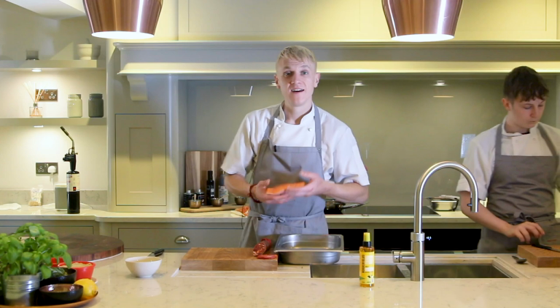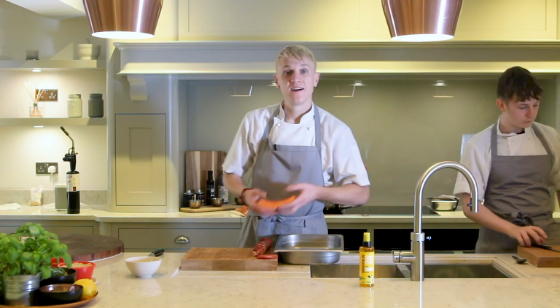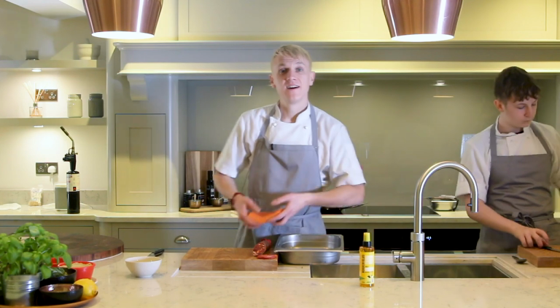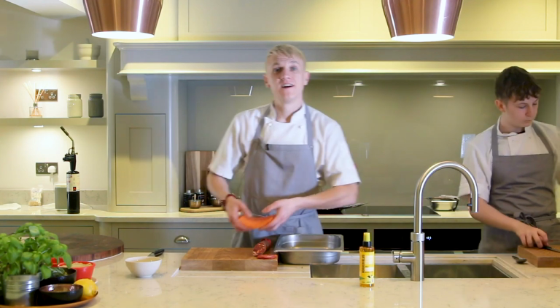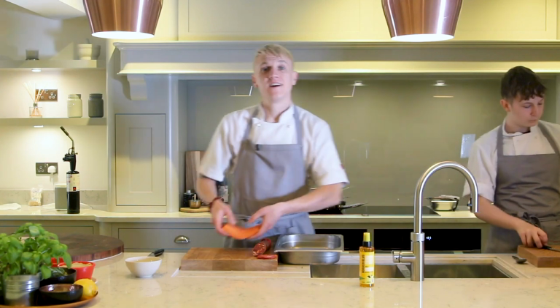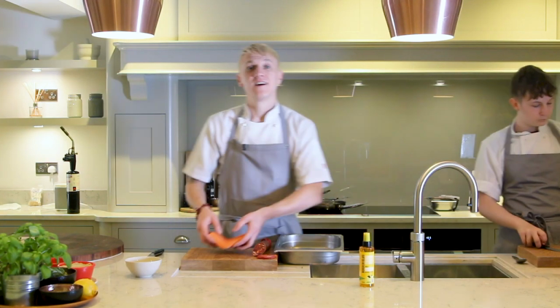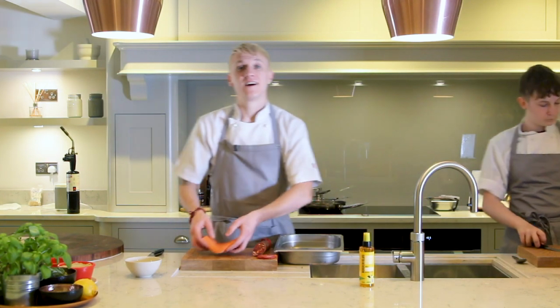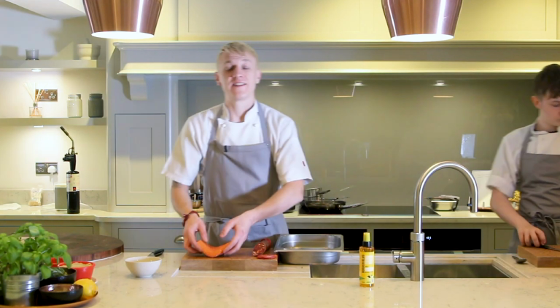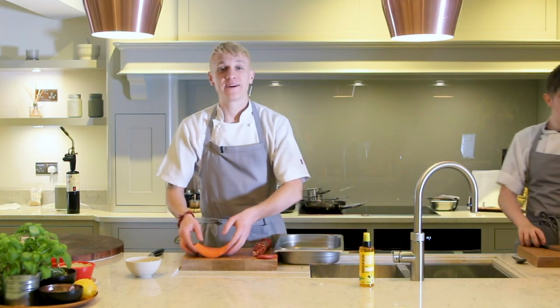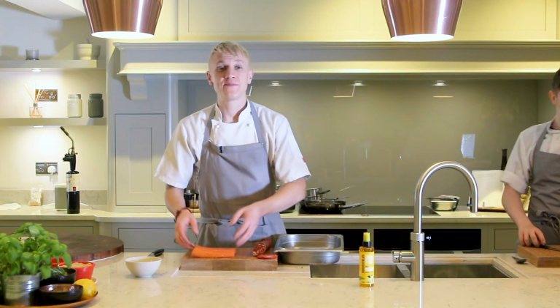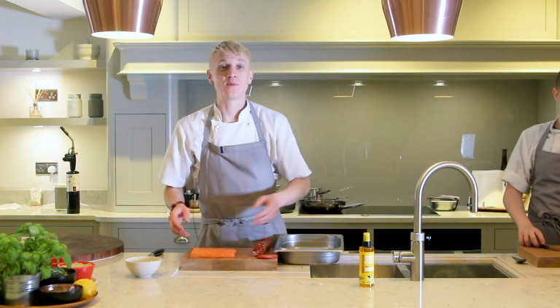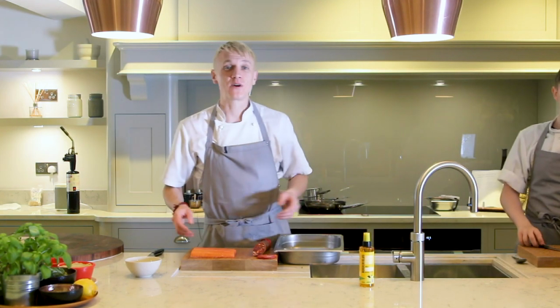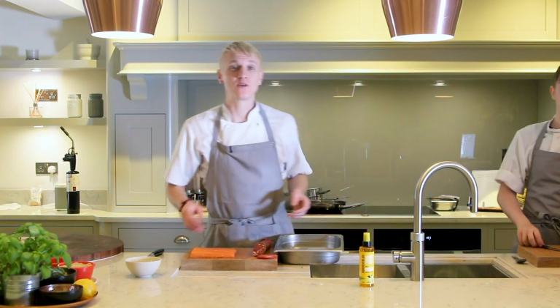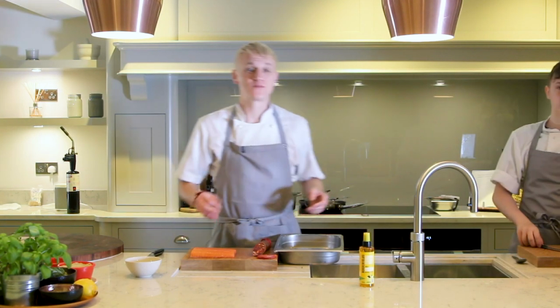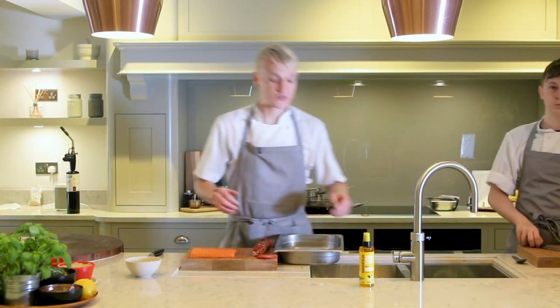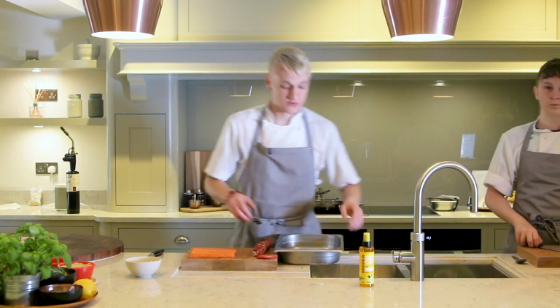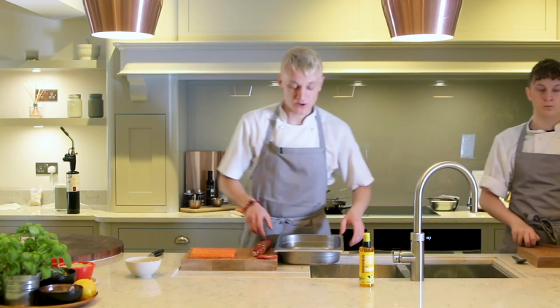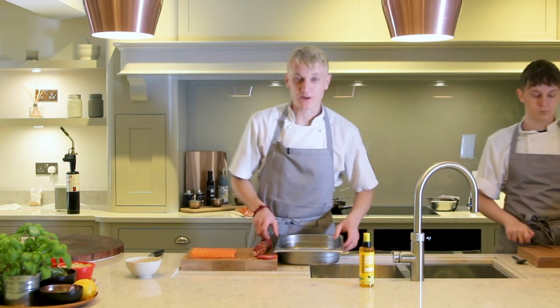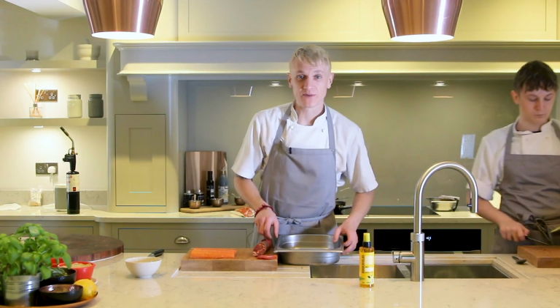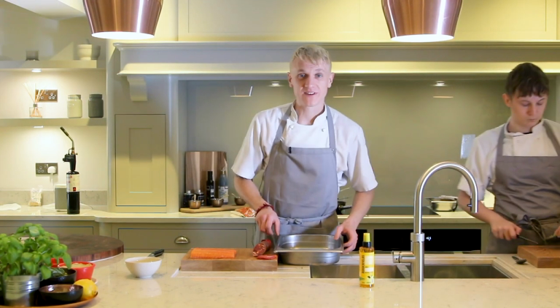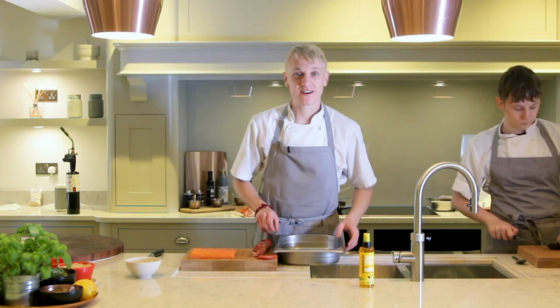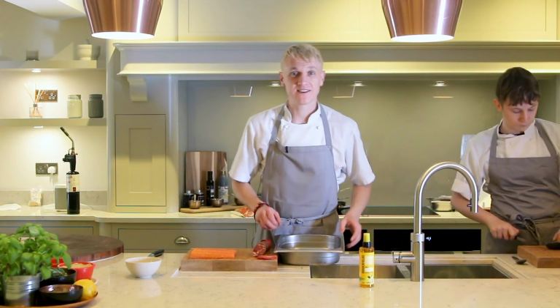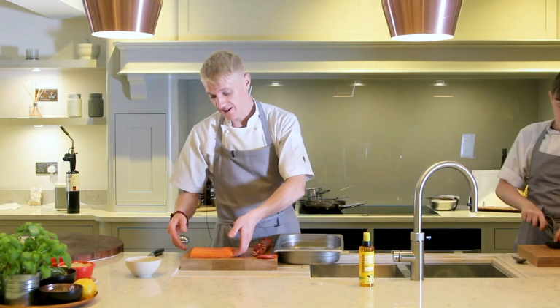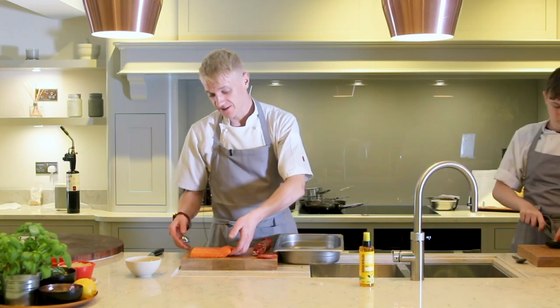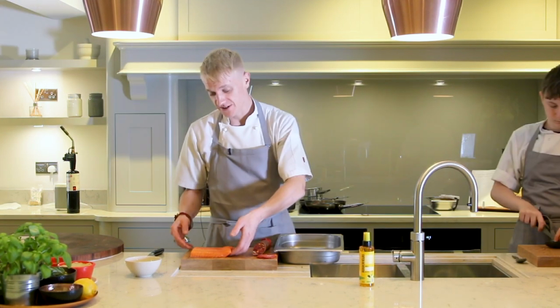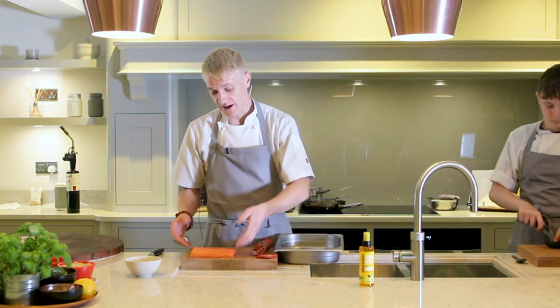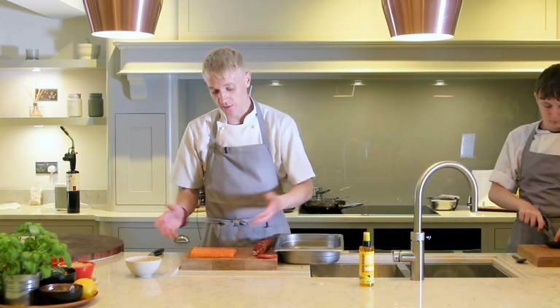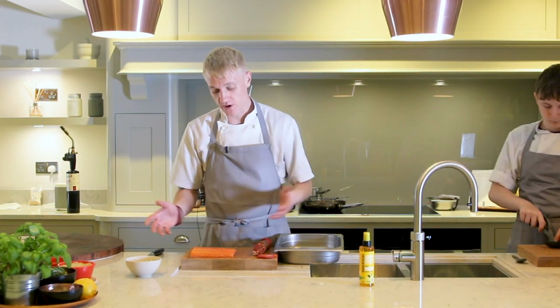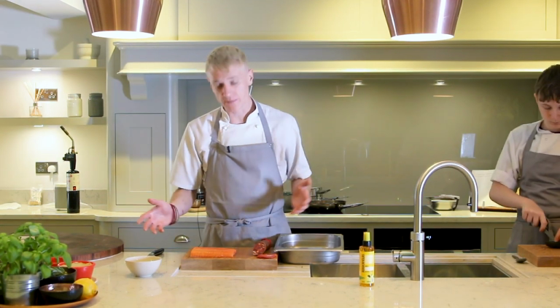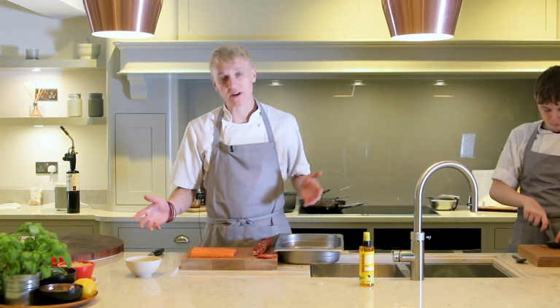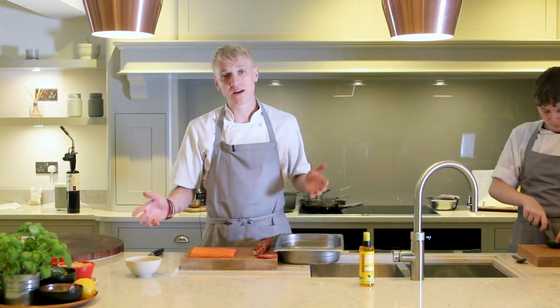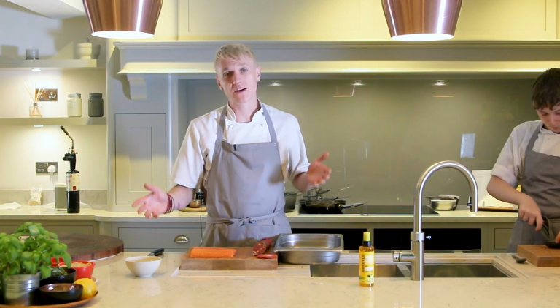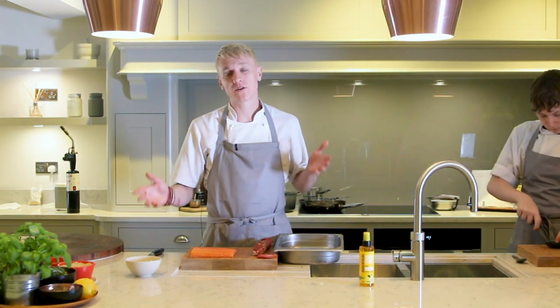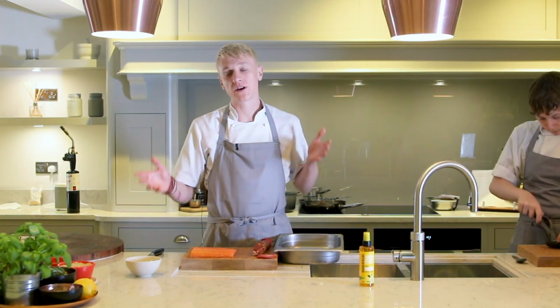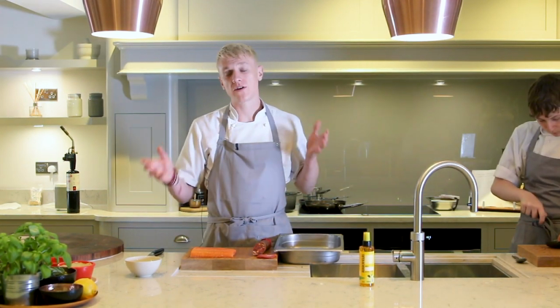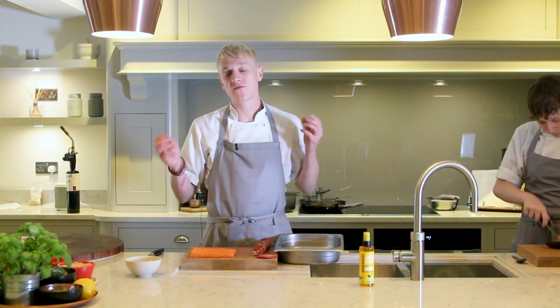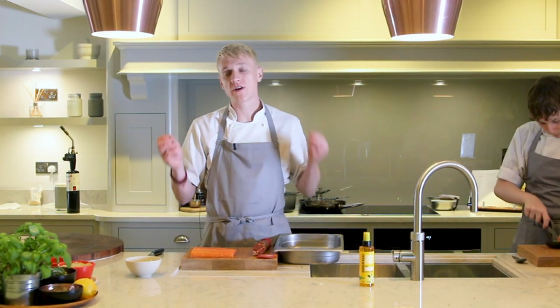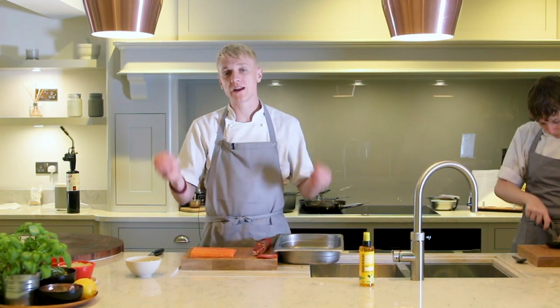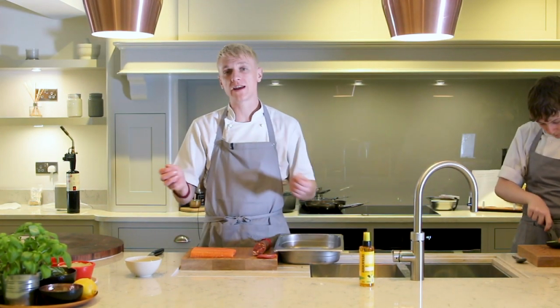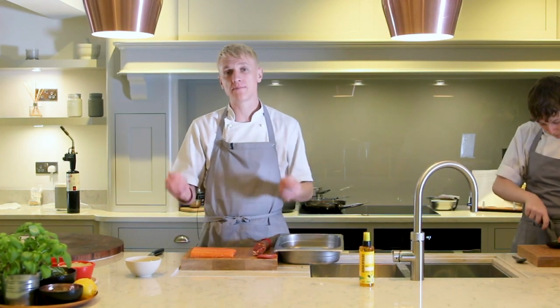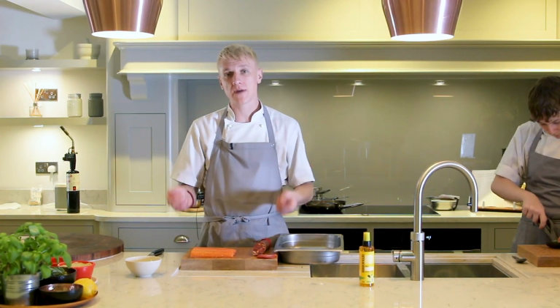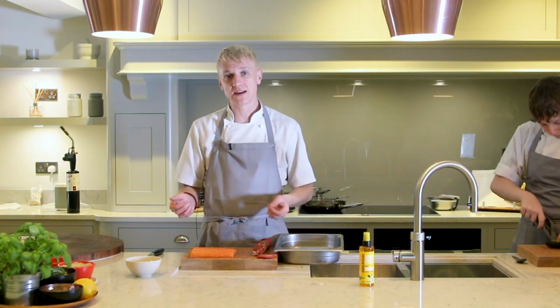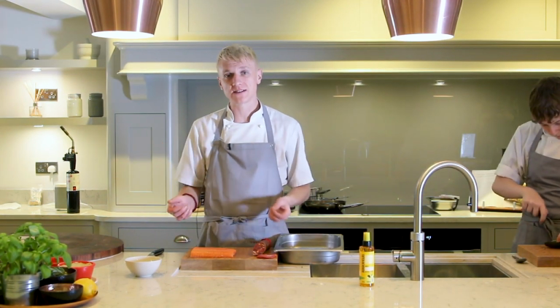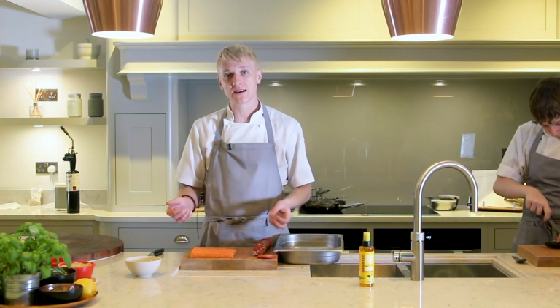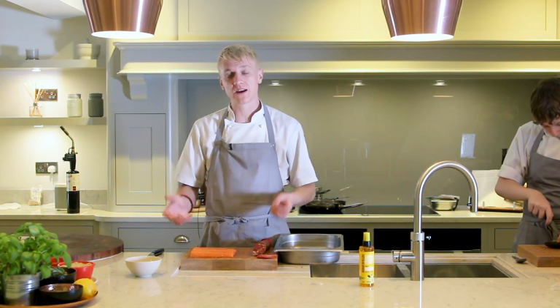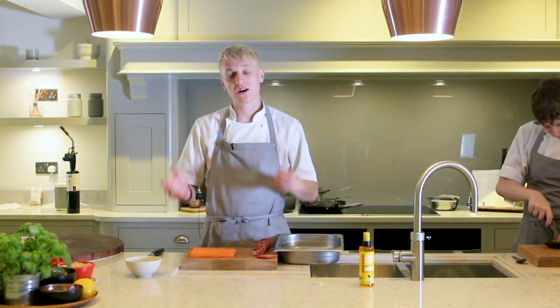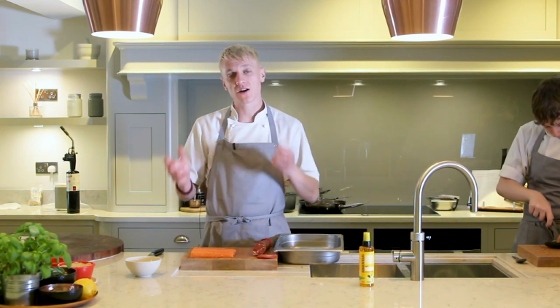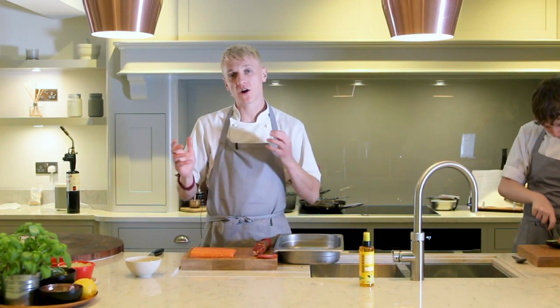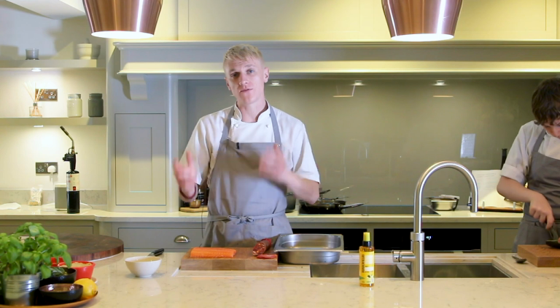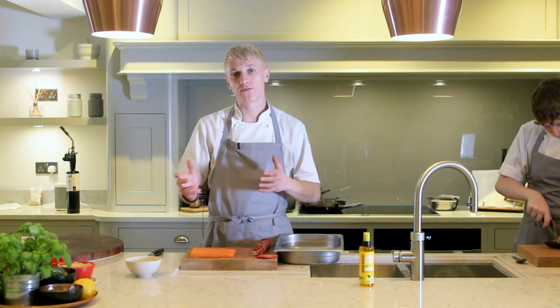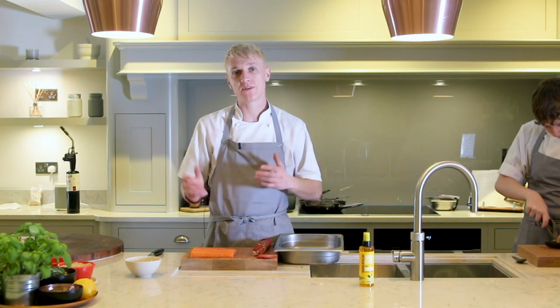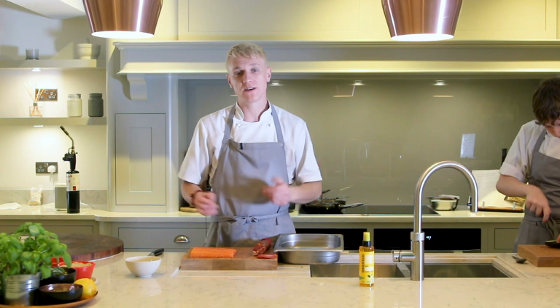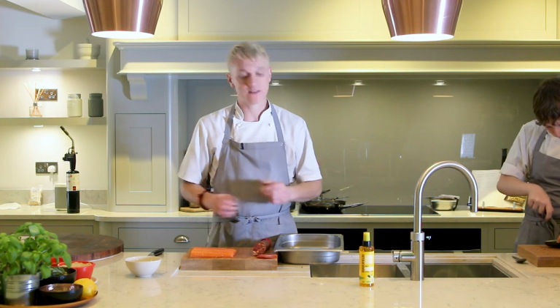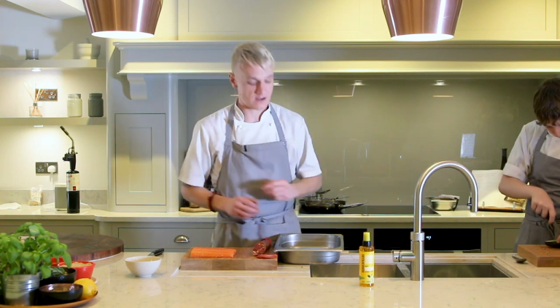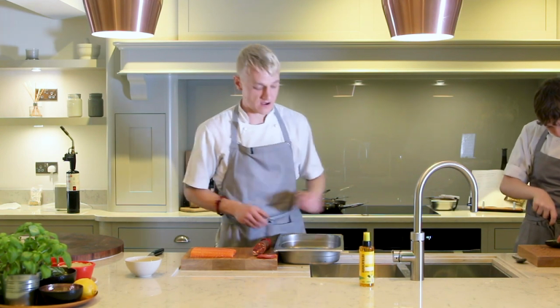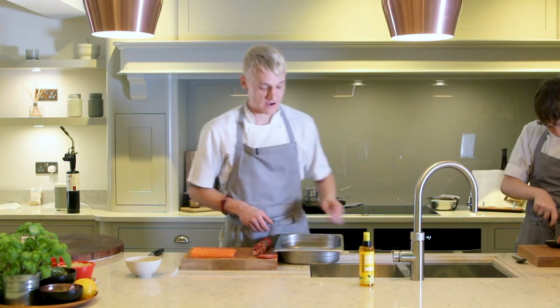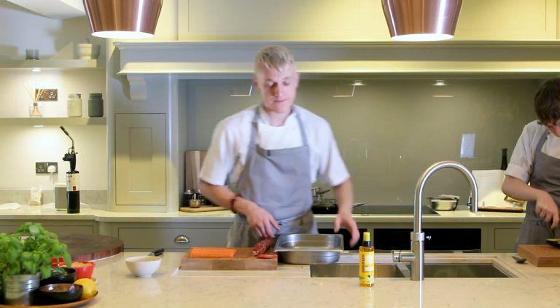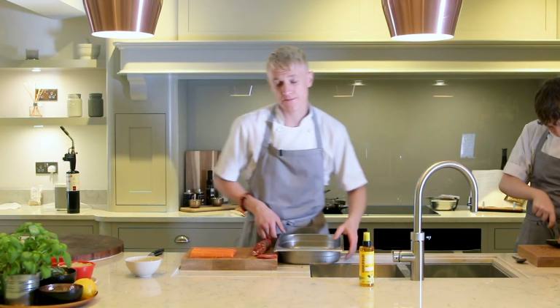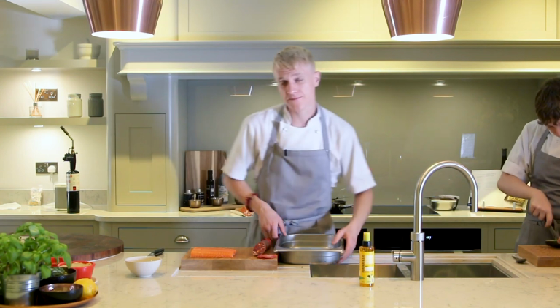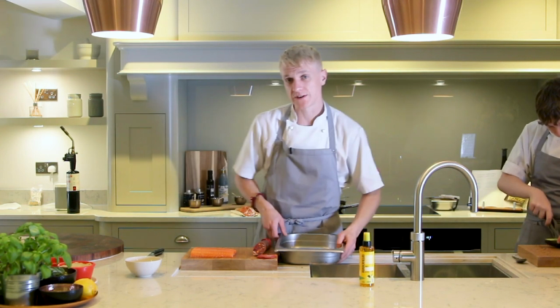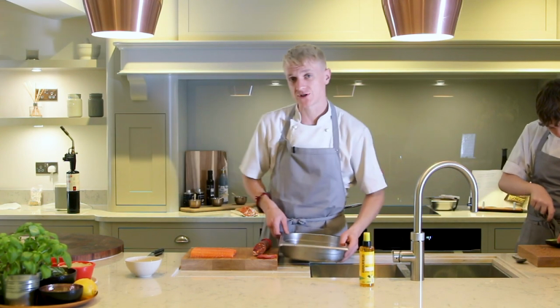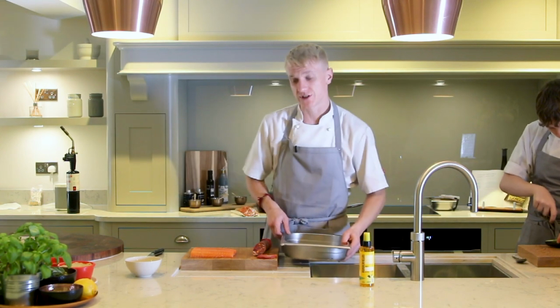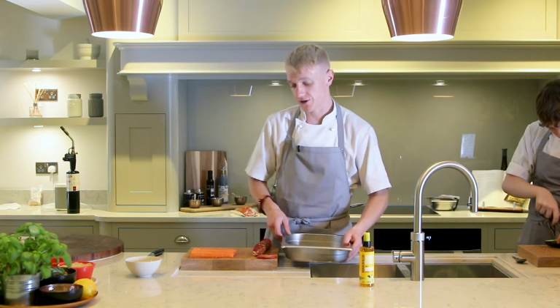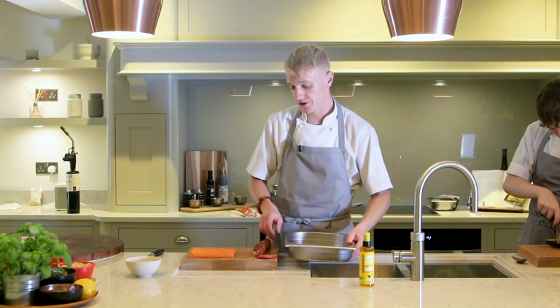Hi there, welcome to Cooking with Dan. Today we're going to be cooking a really amazing confit fish dish.